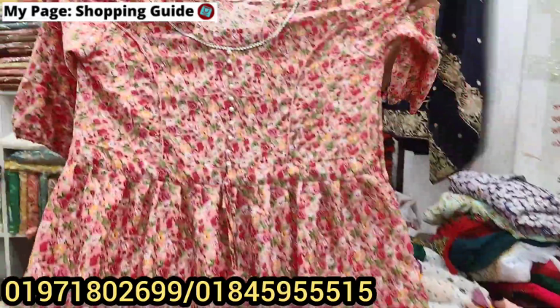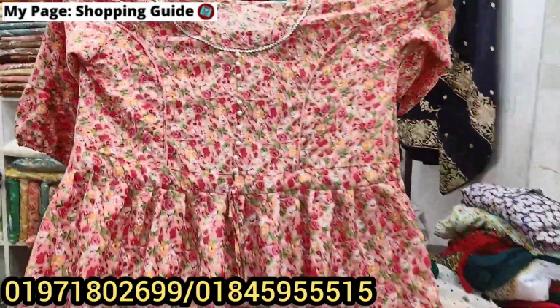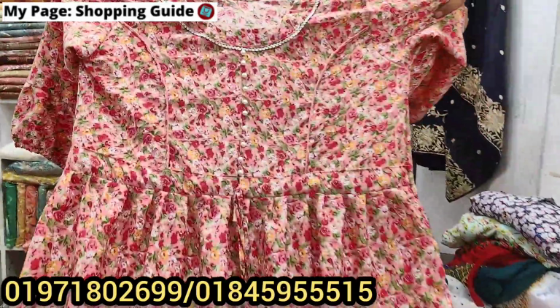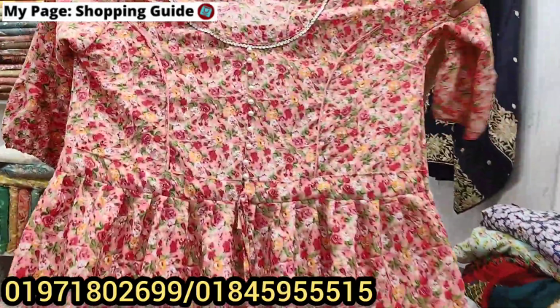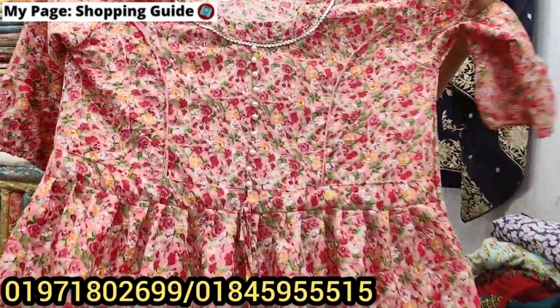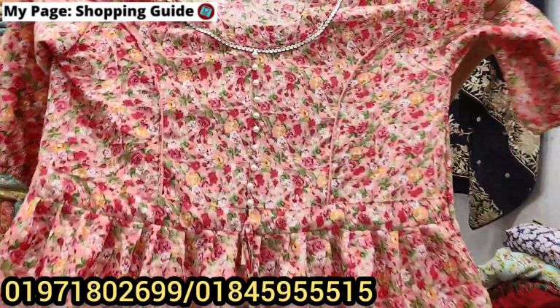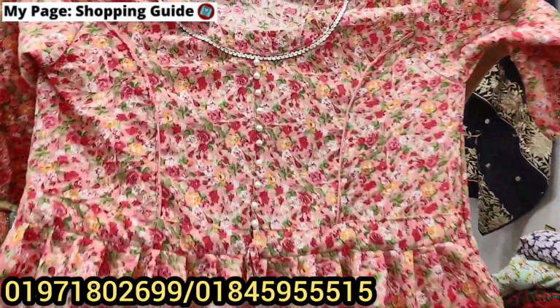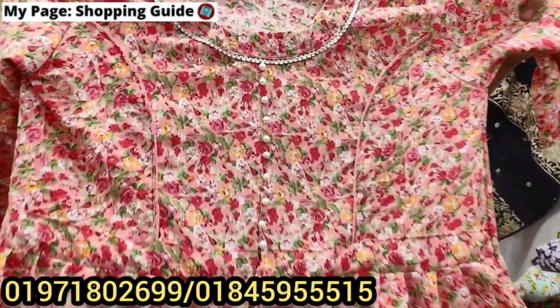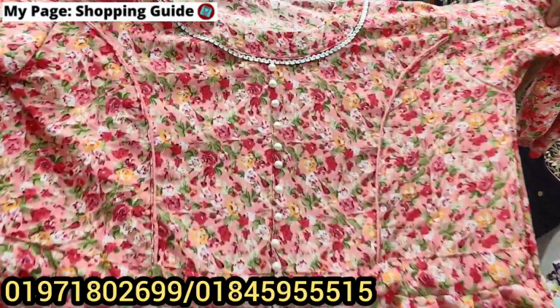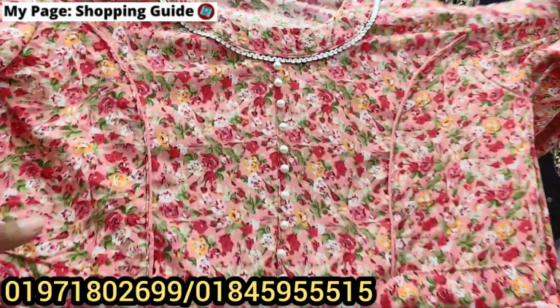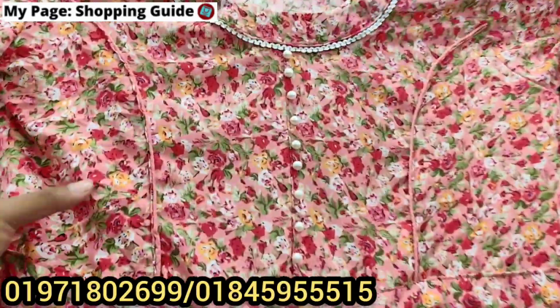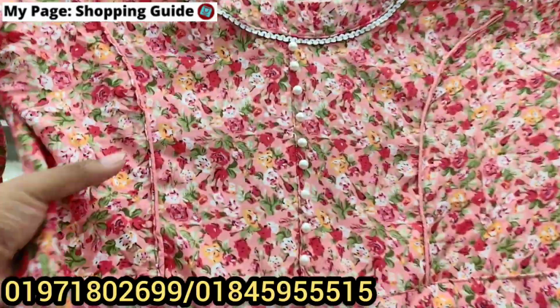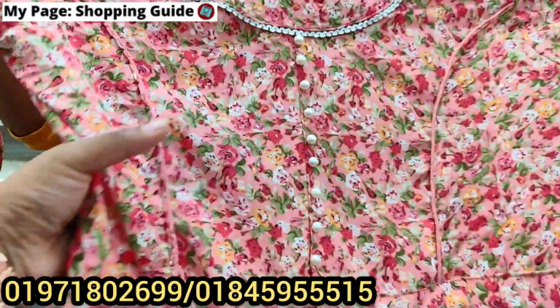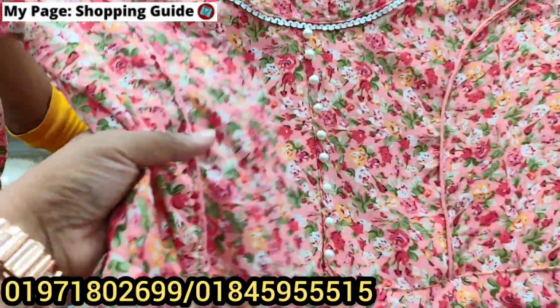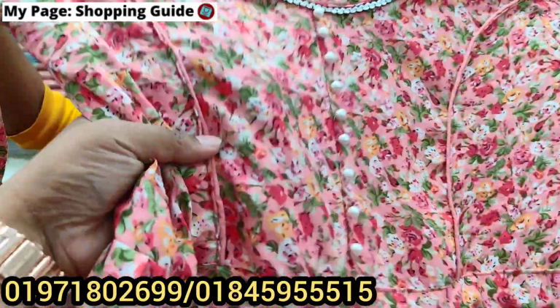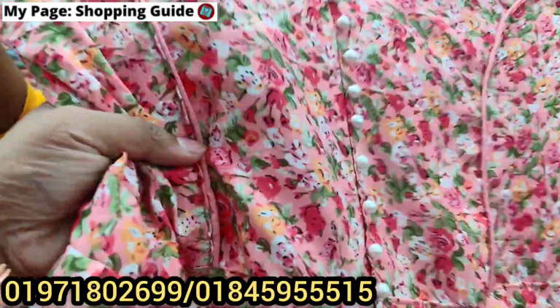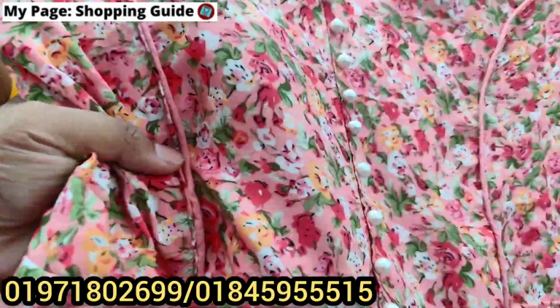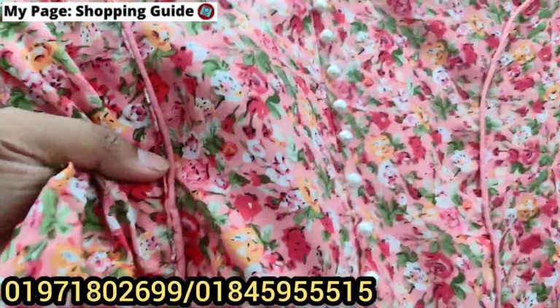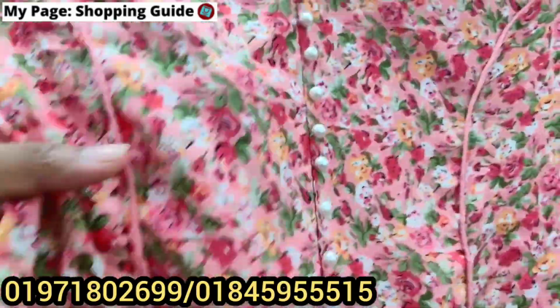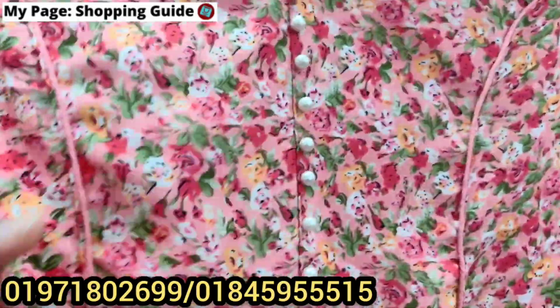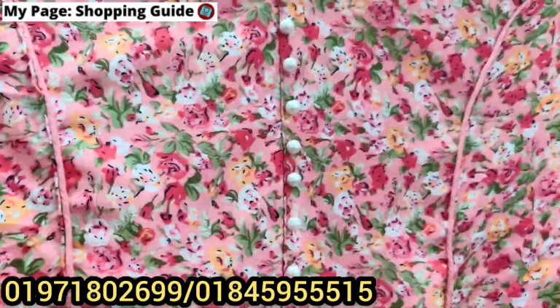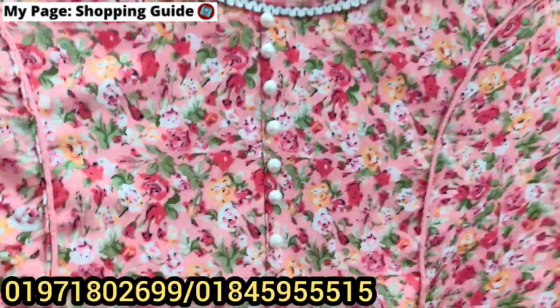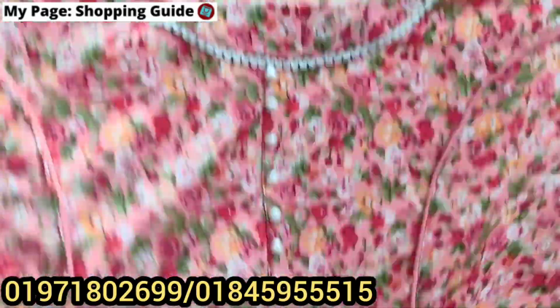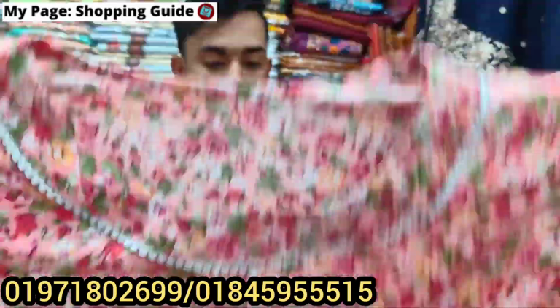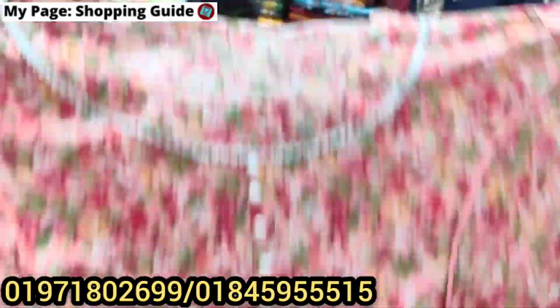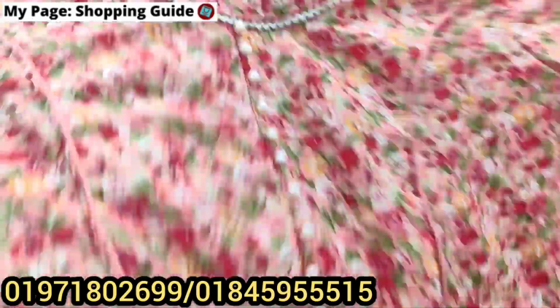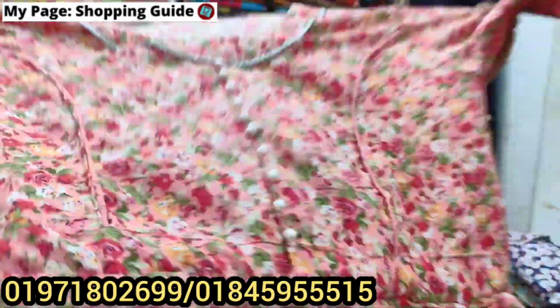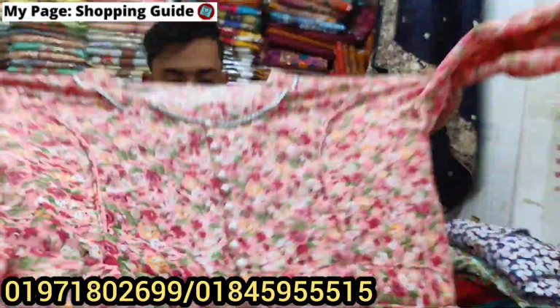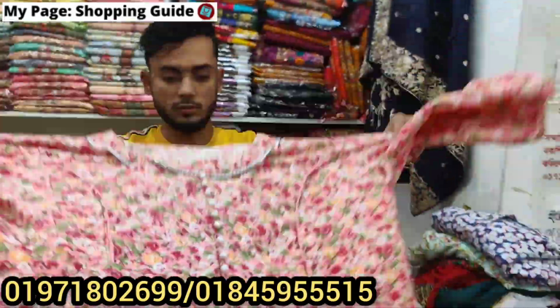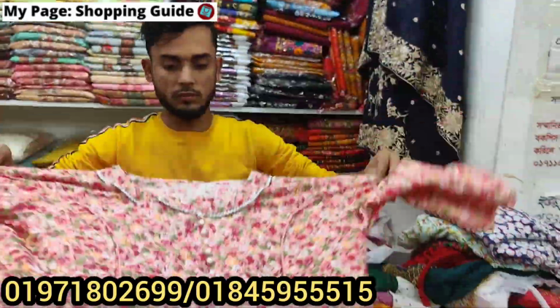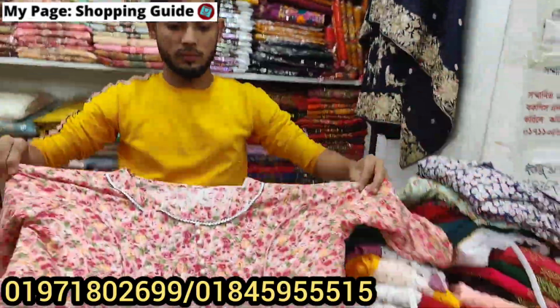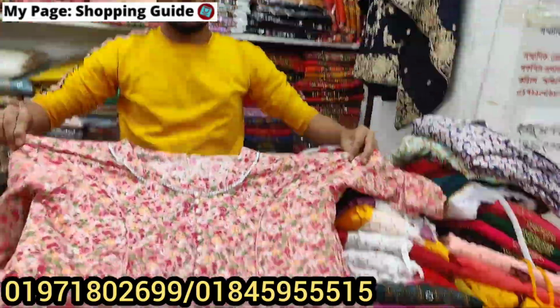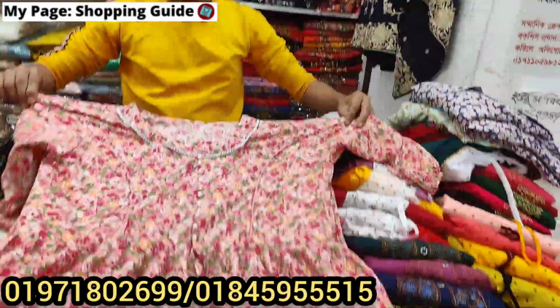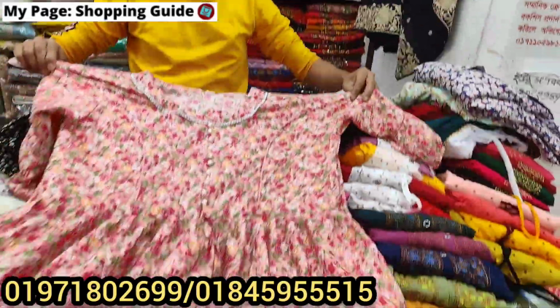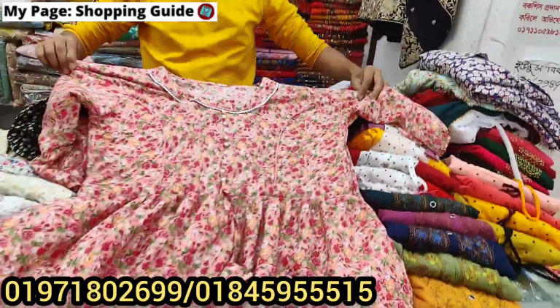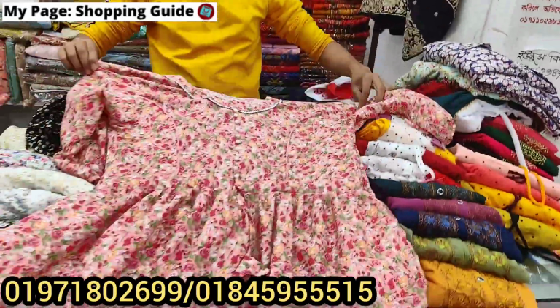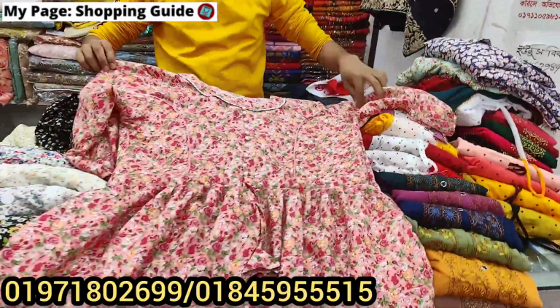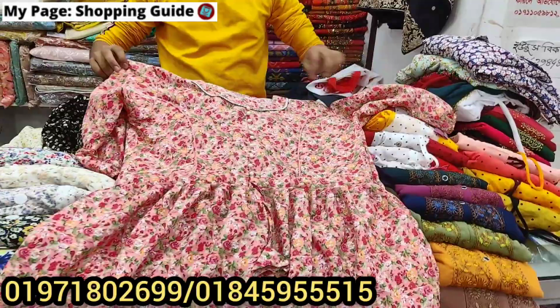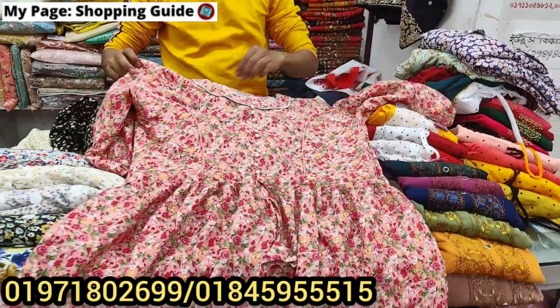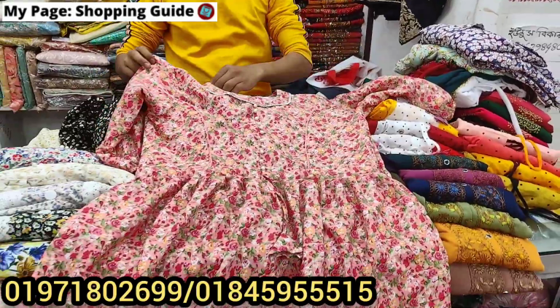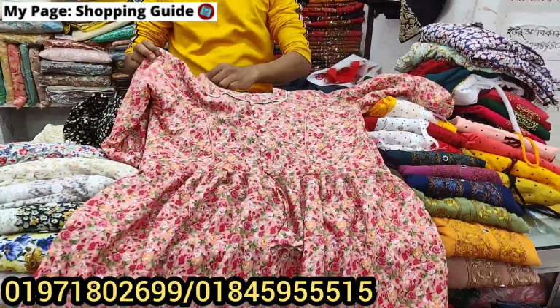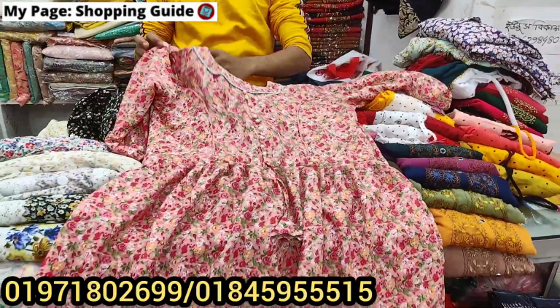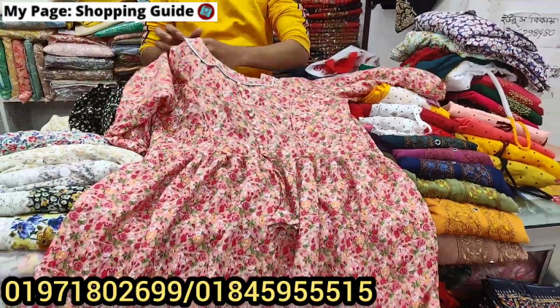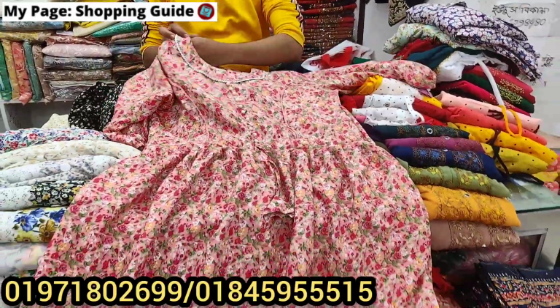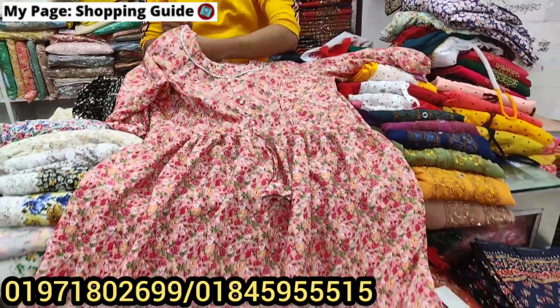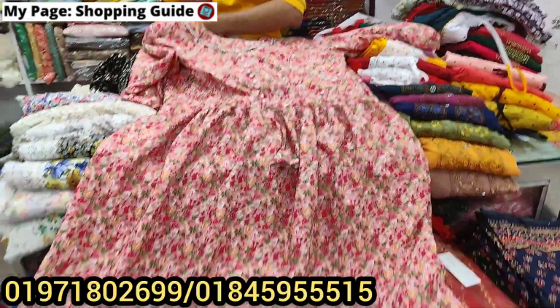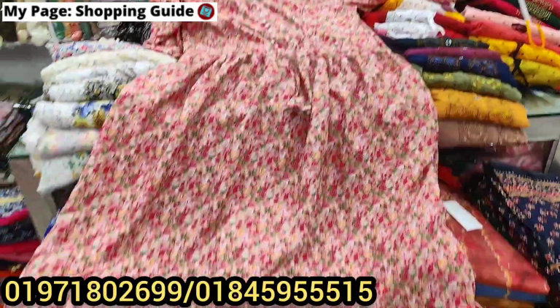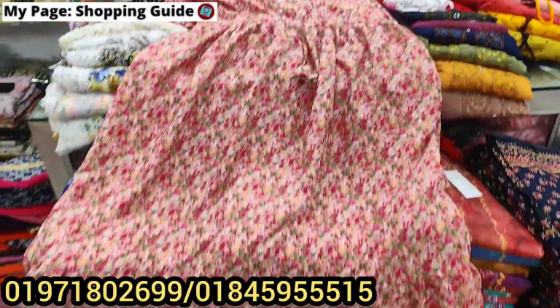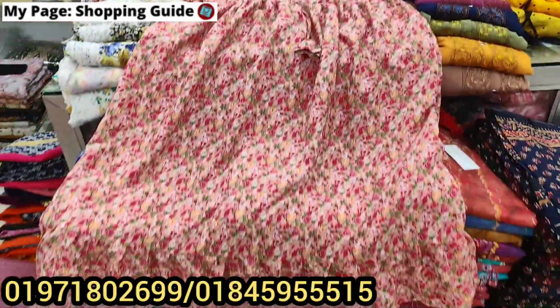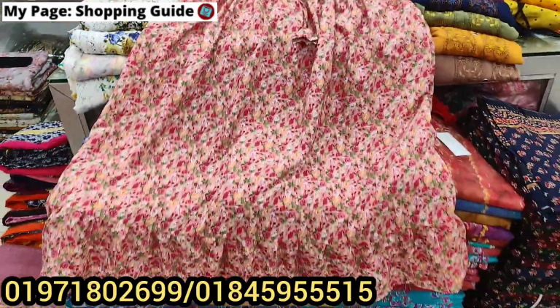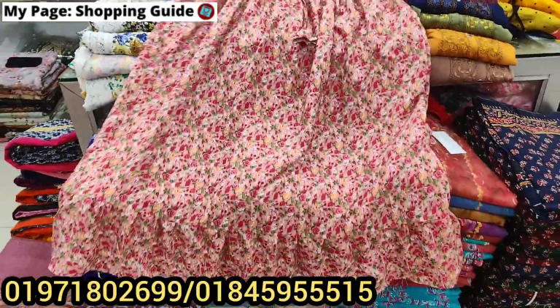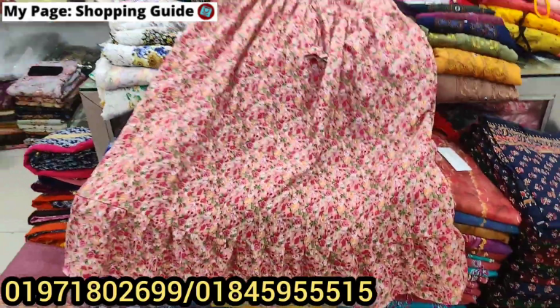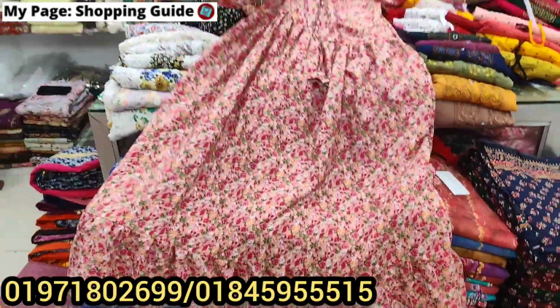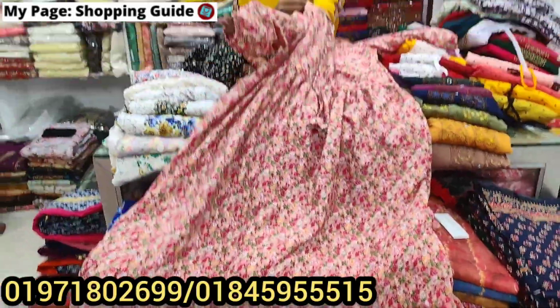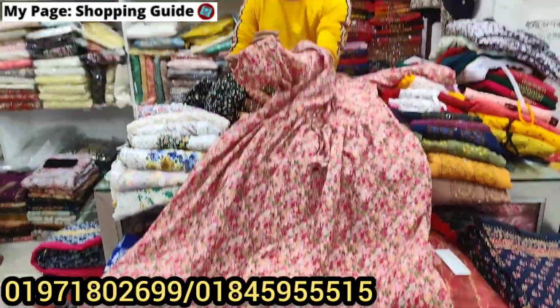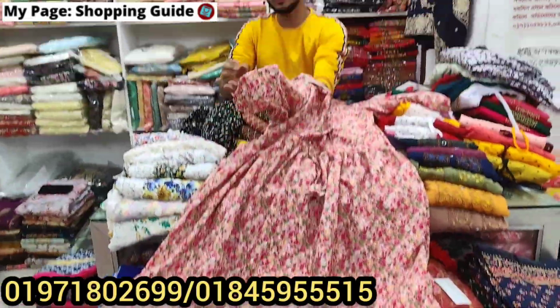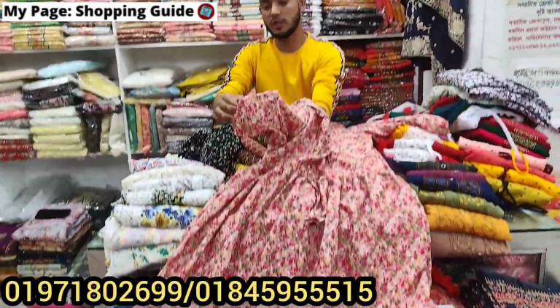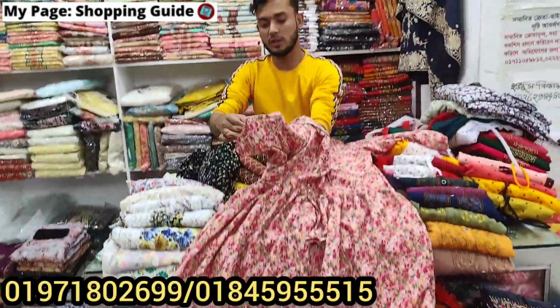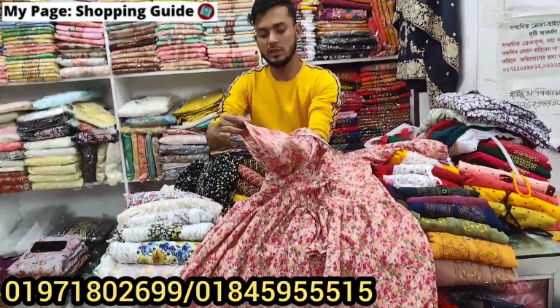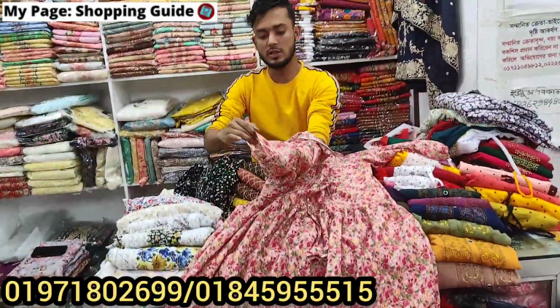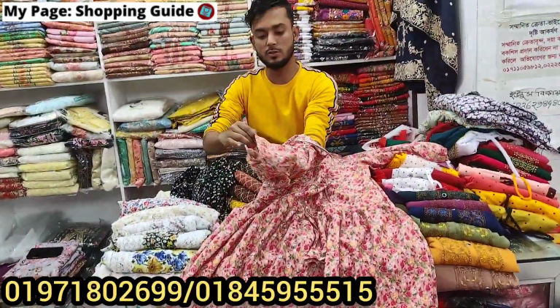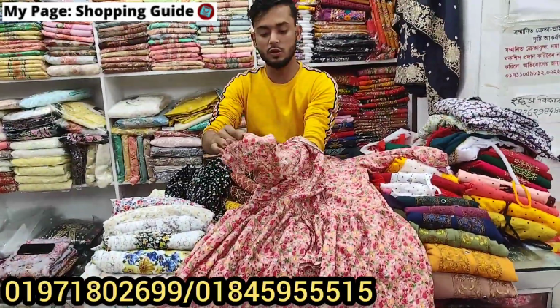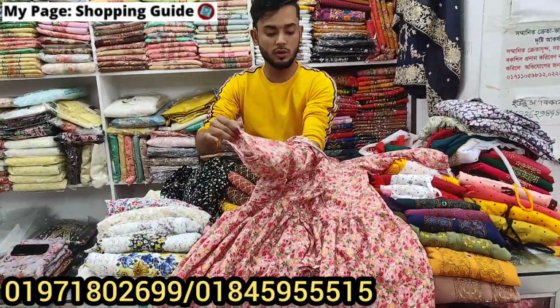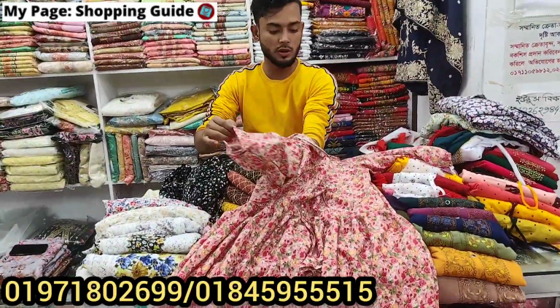This is the floral top. This is the necklace. This is the small accessory.